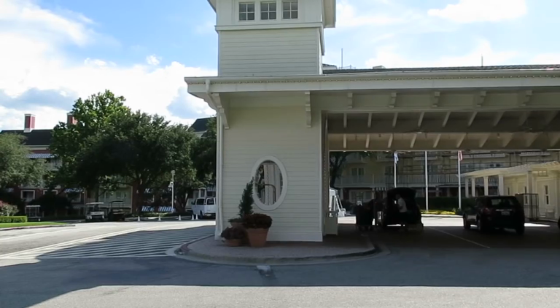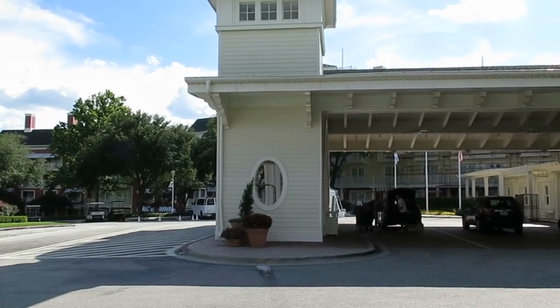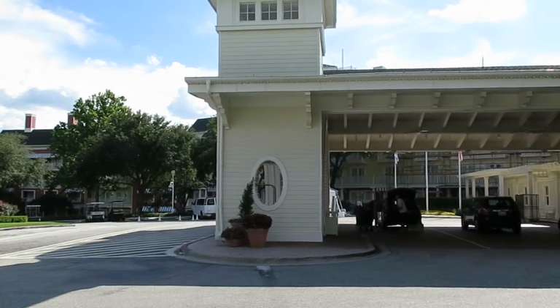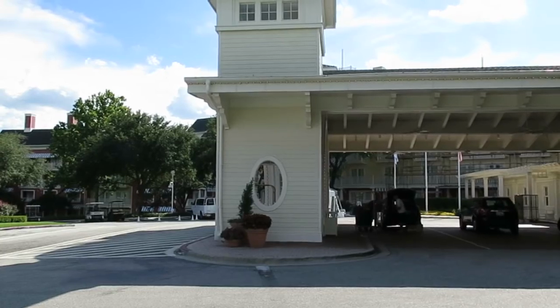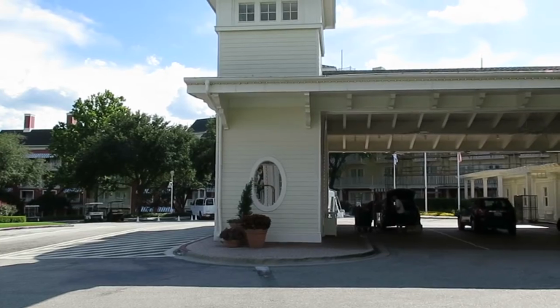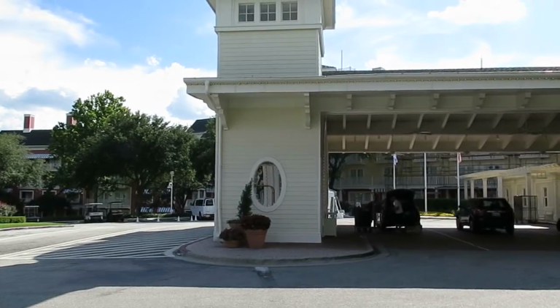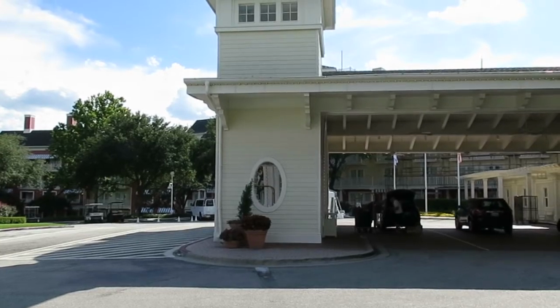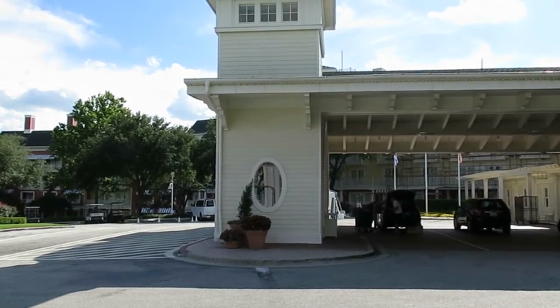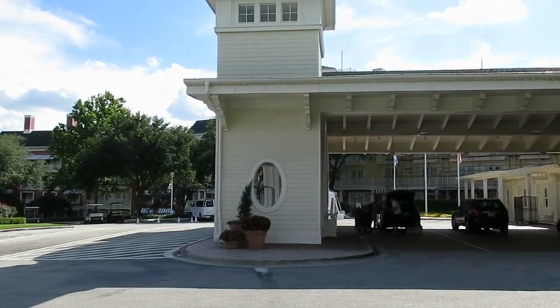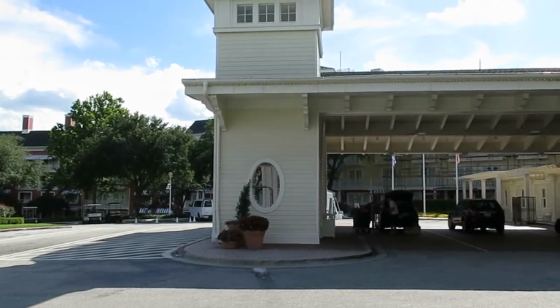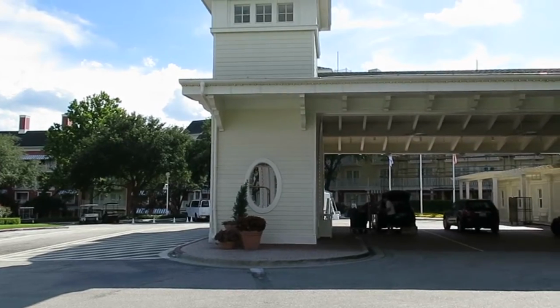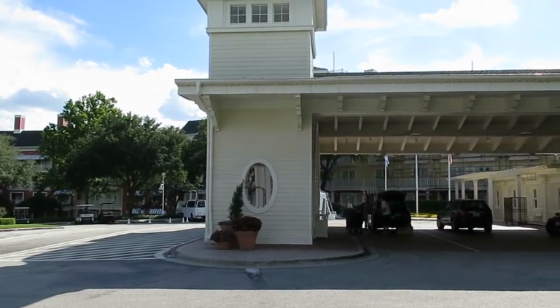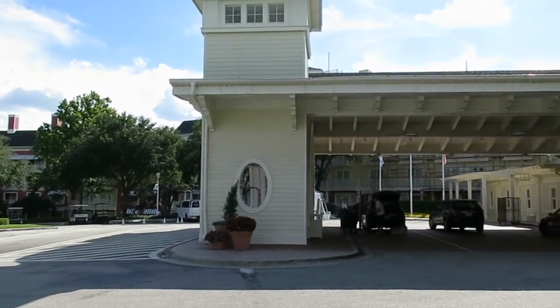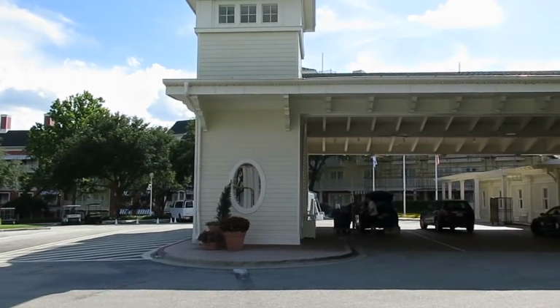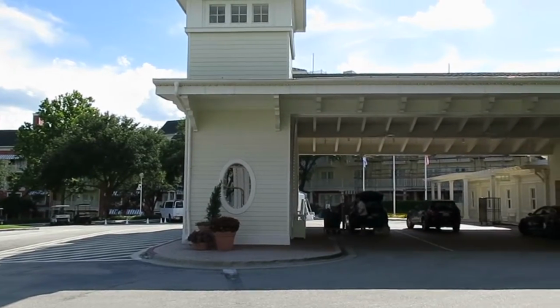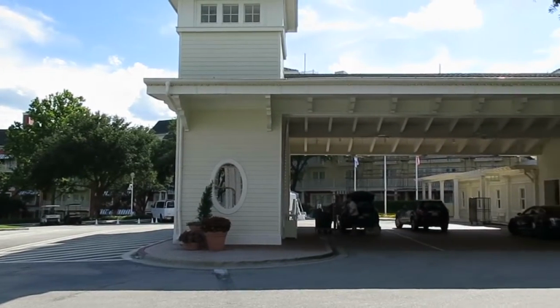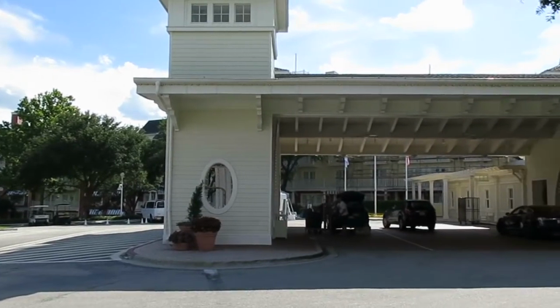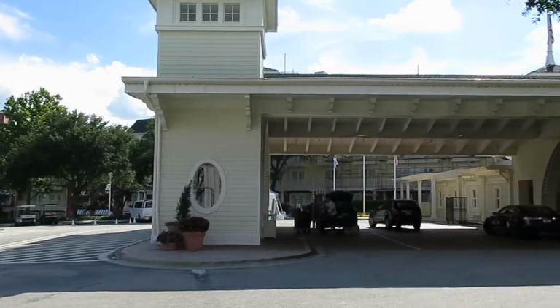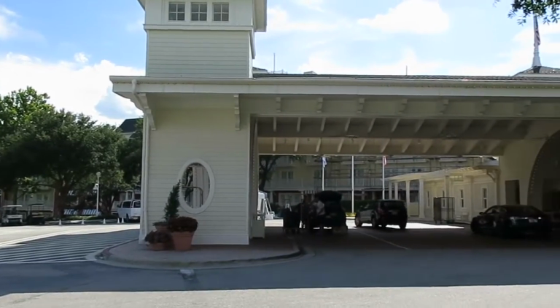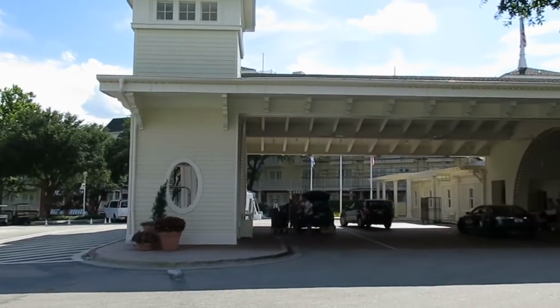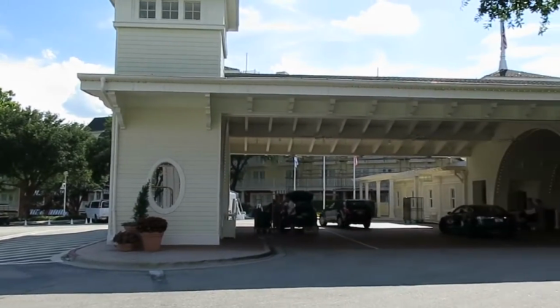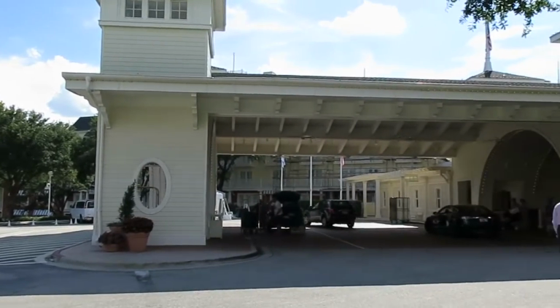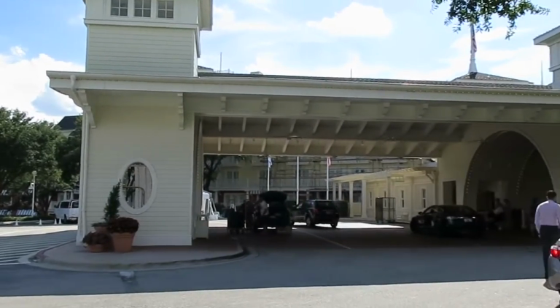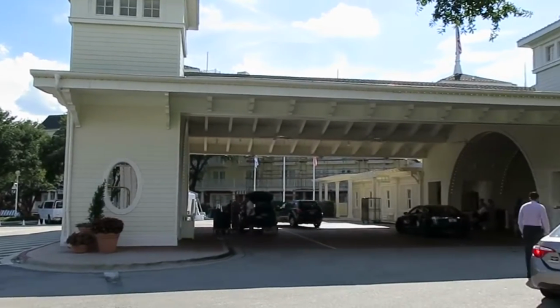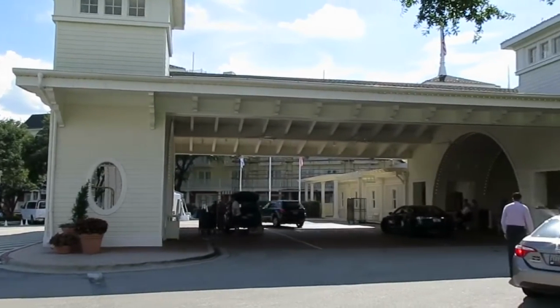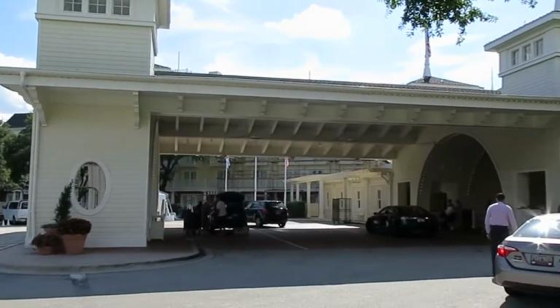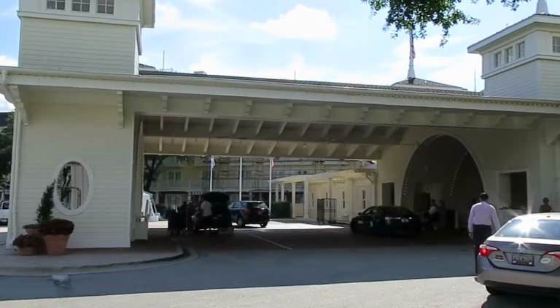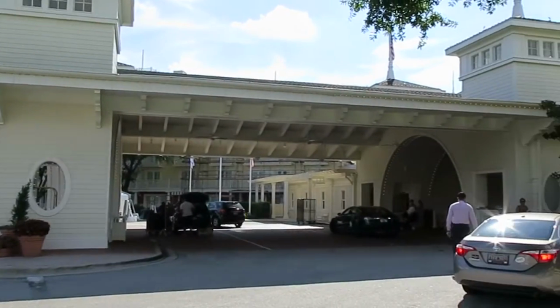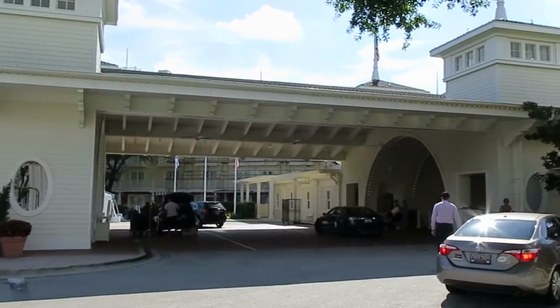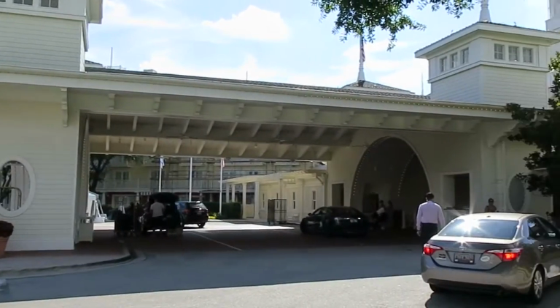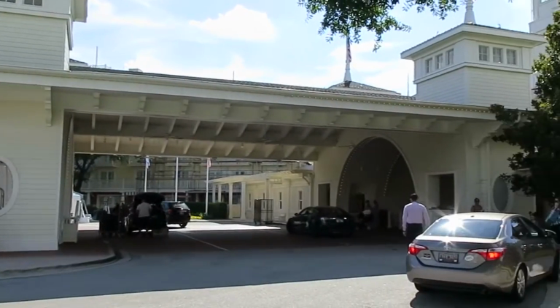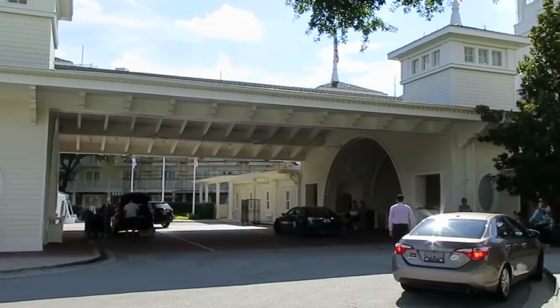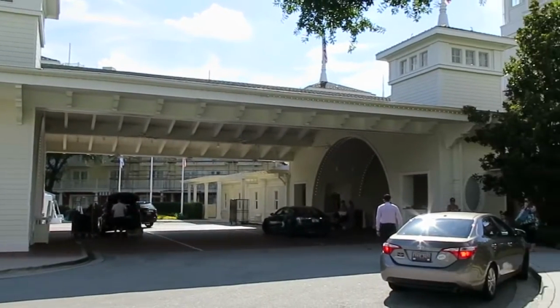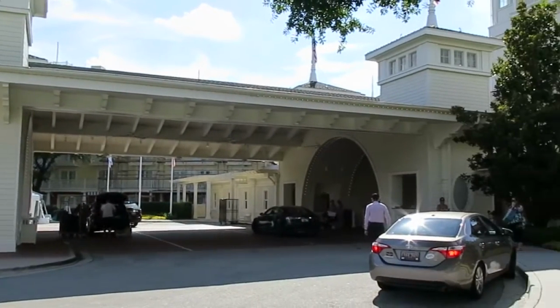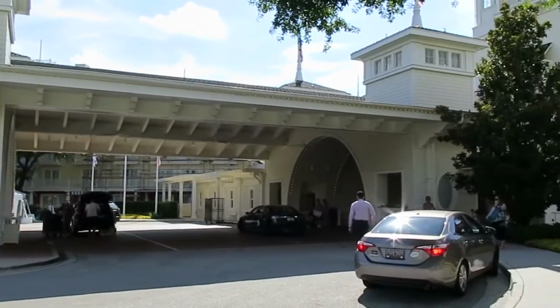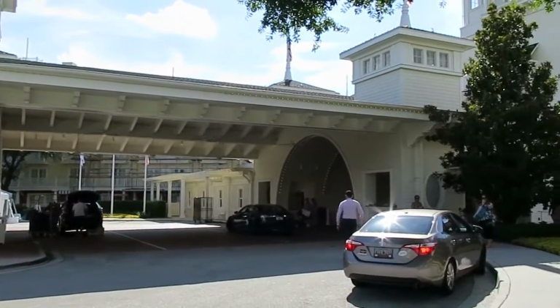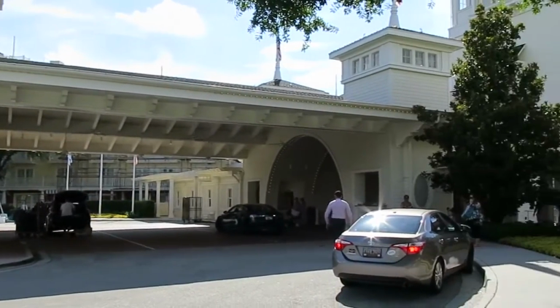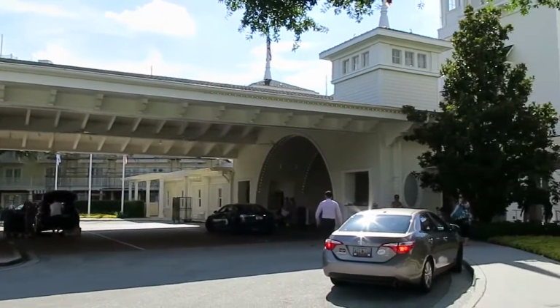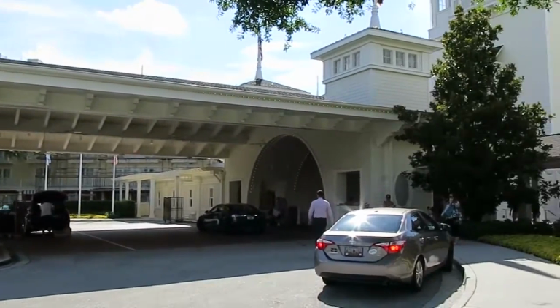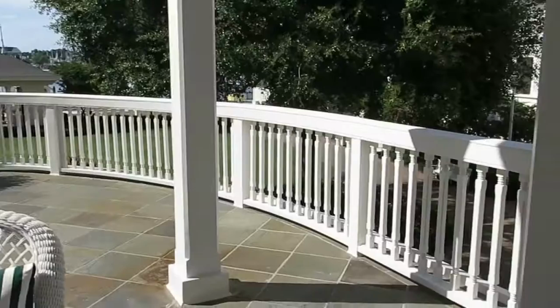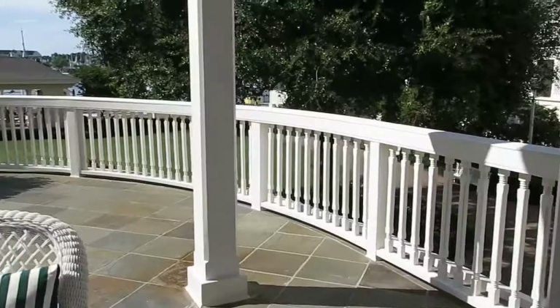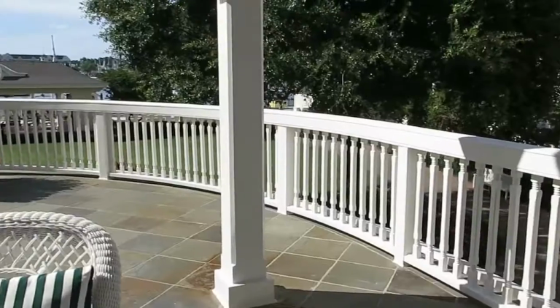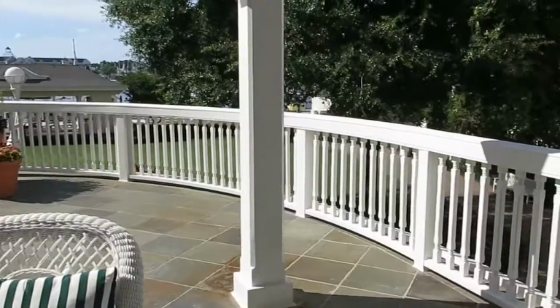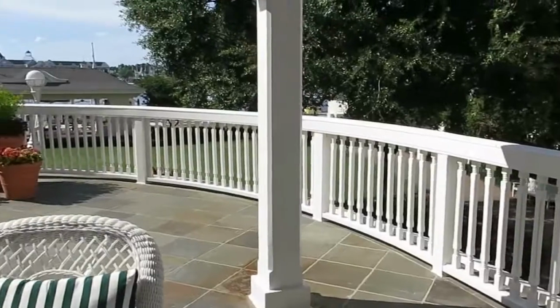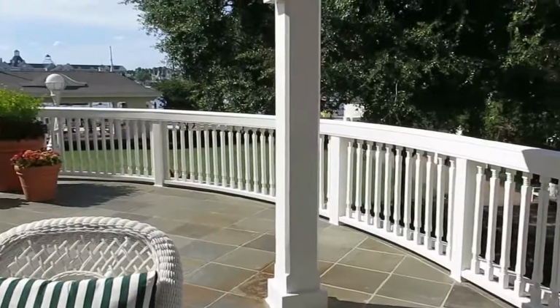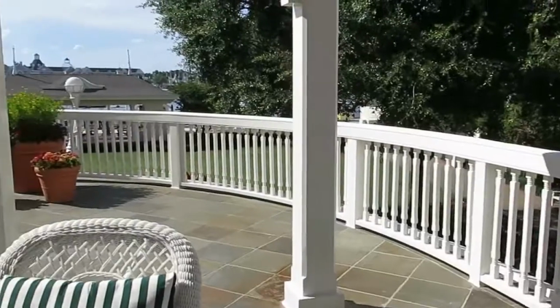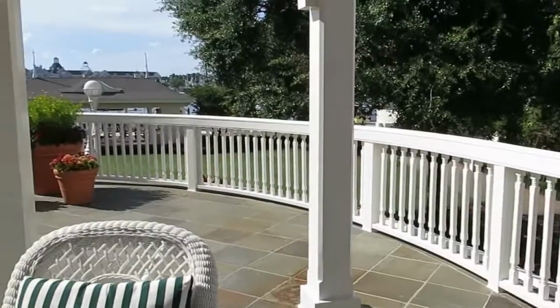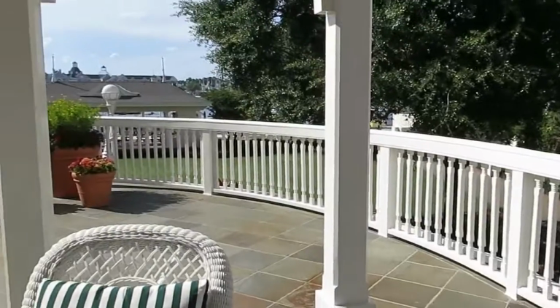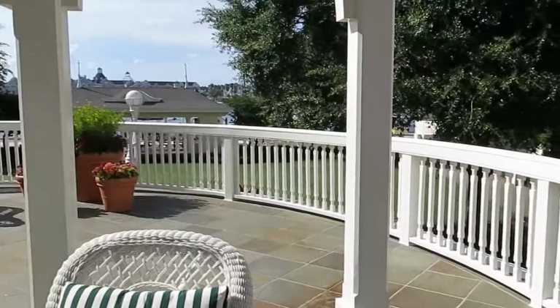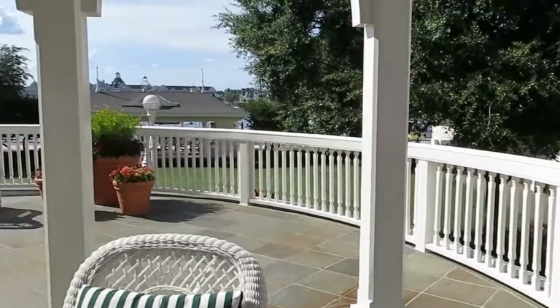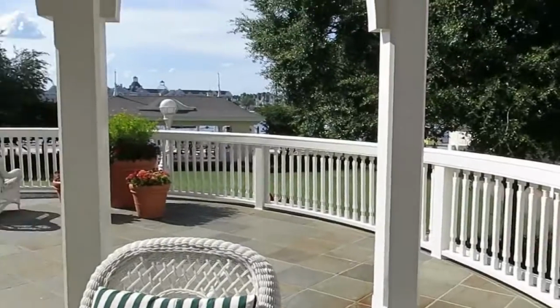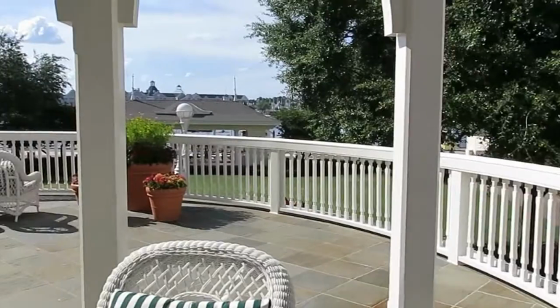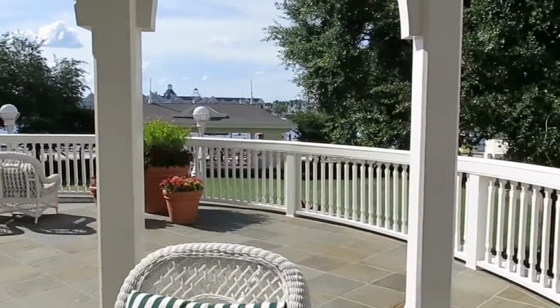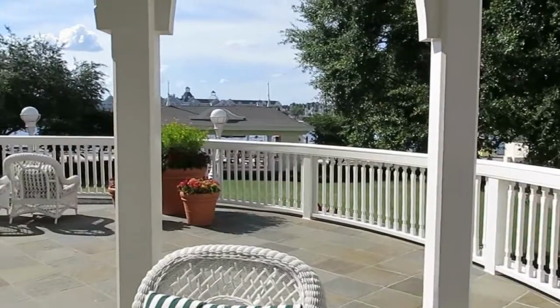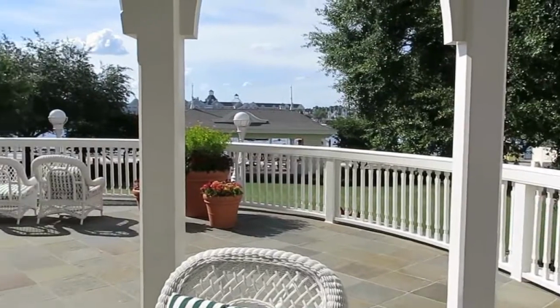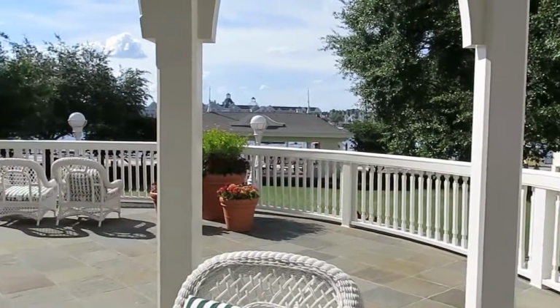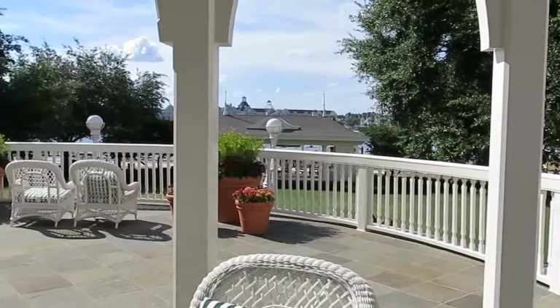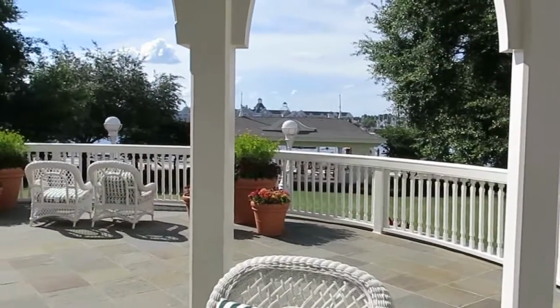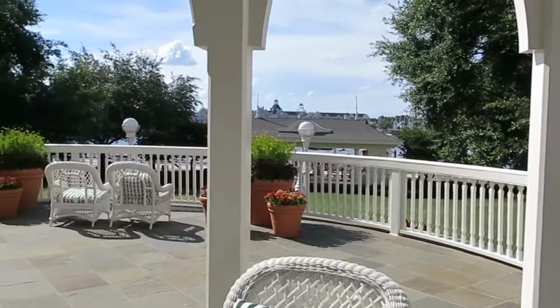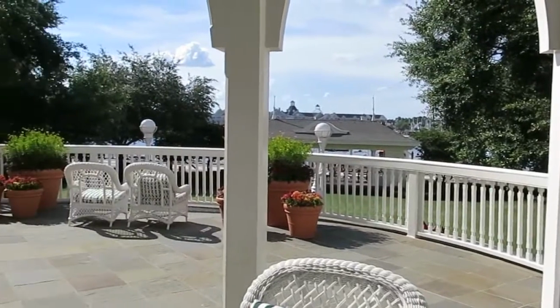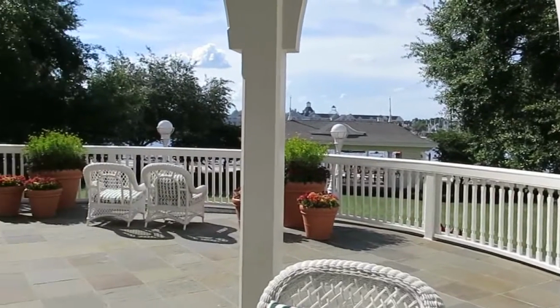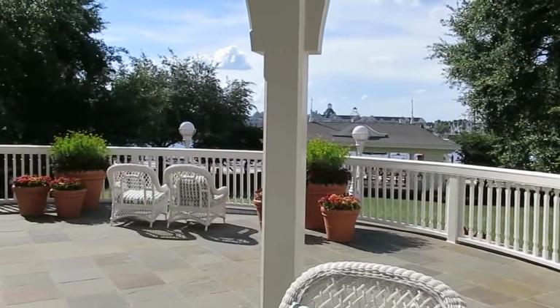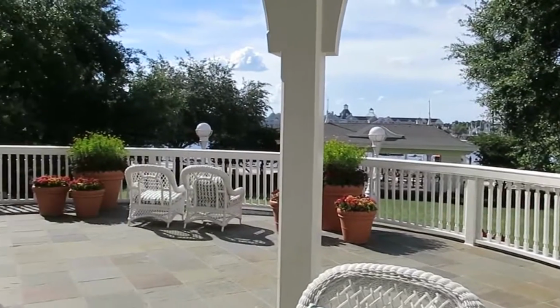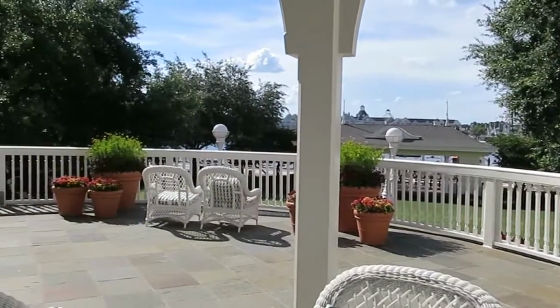This is Disney's BoardWalk Inn. It's a very nice, classy-style place.